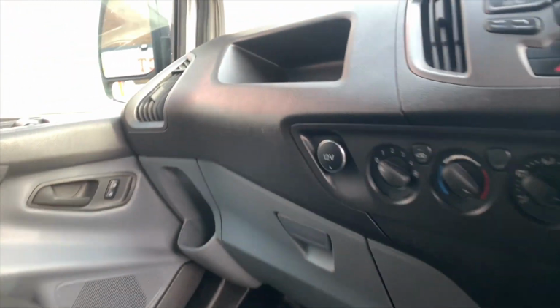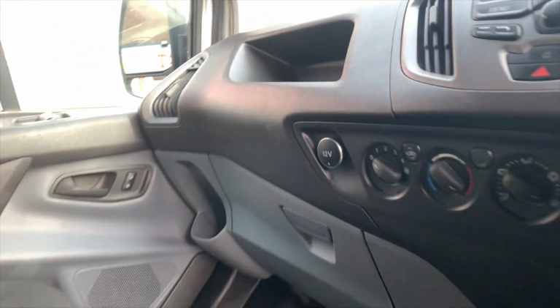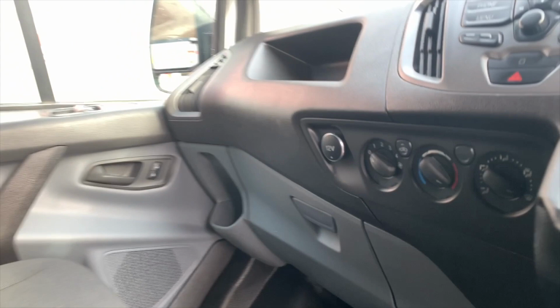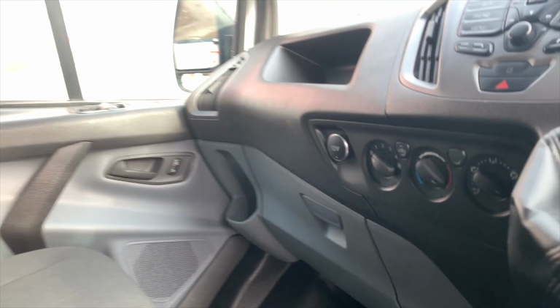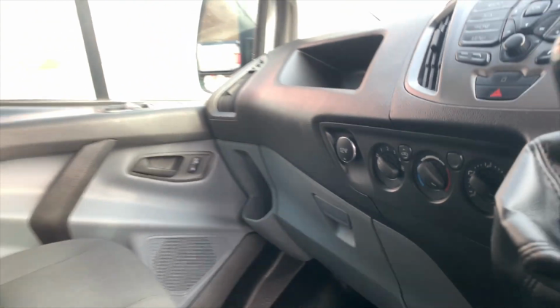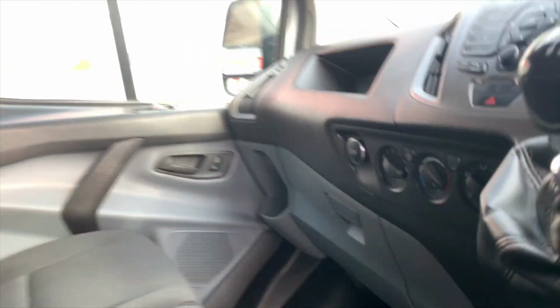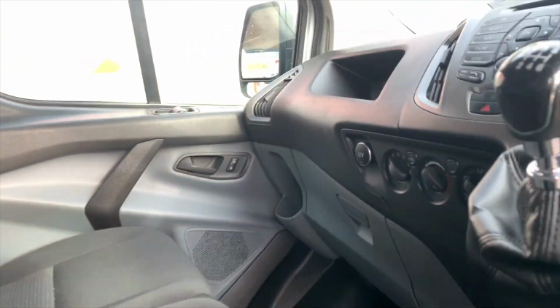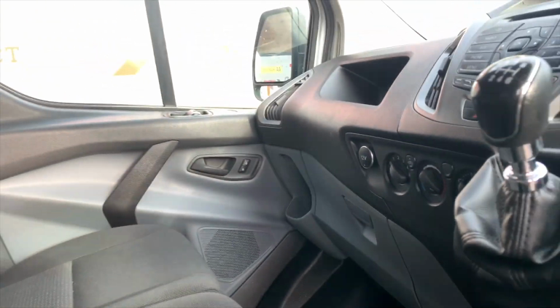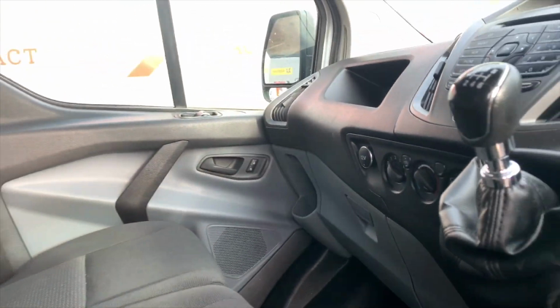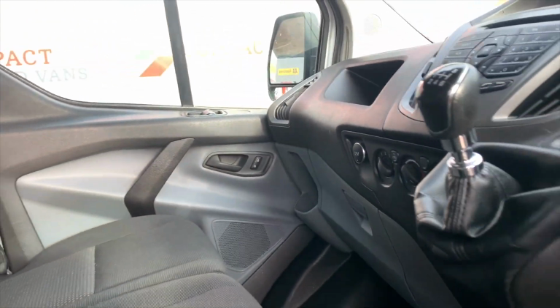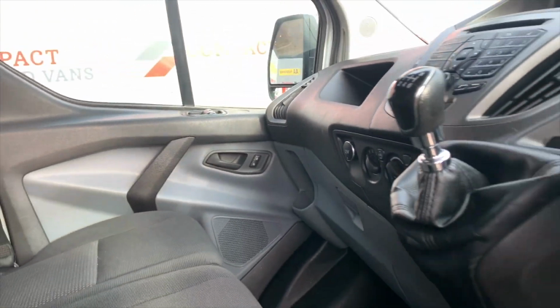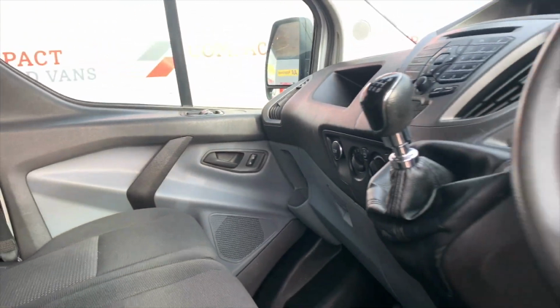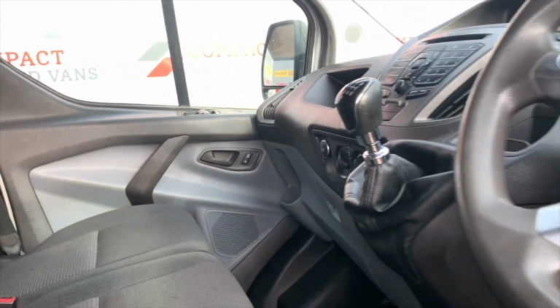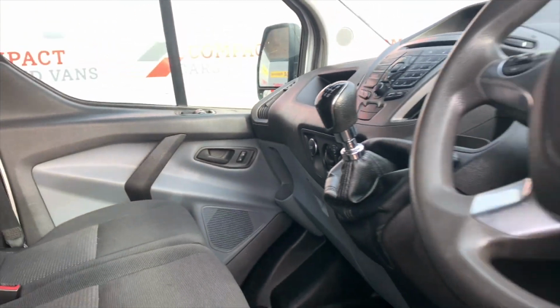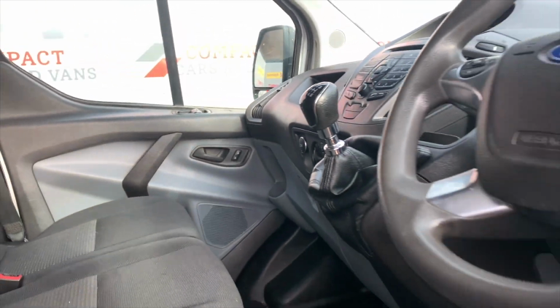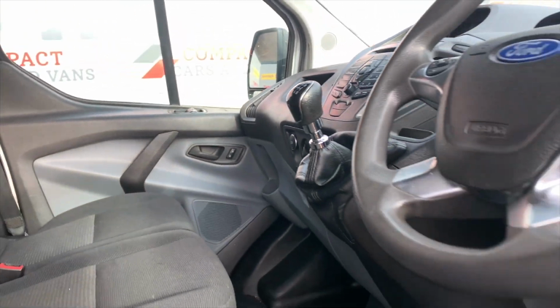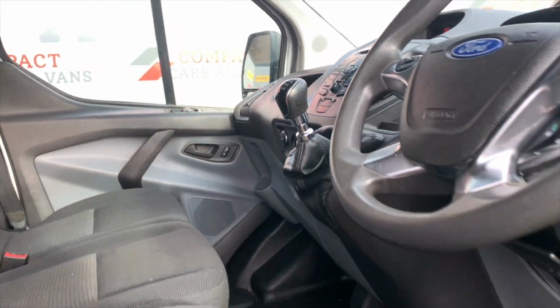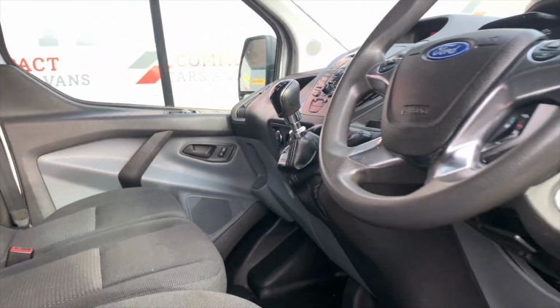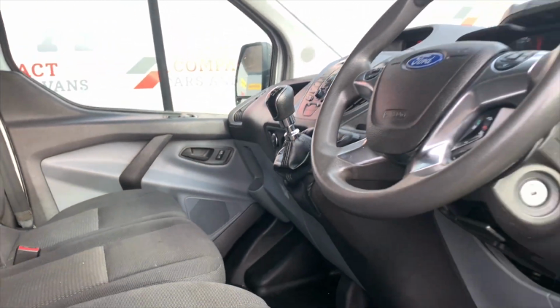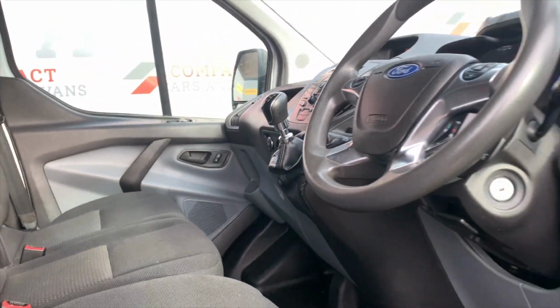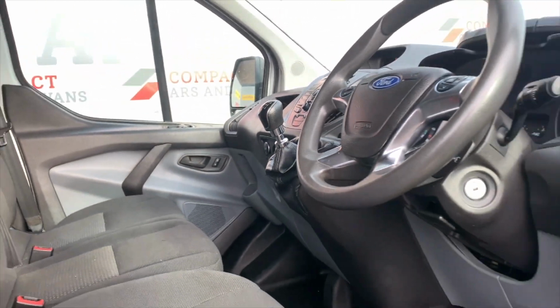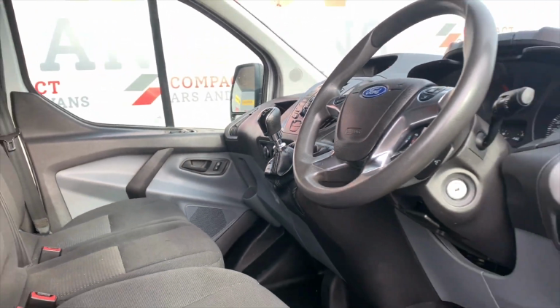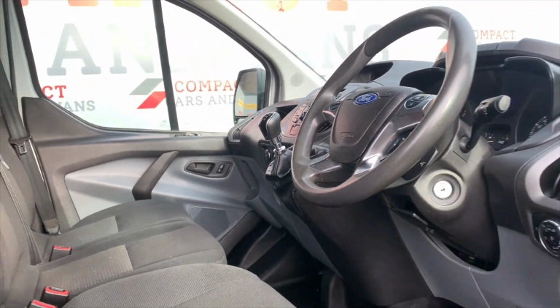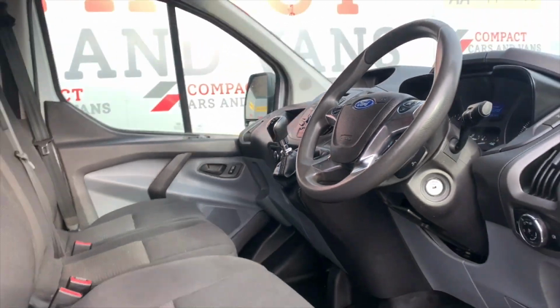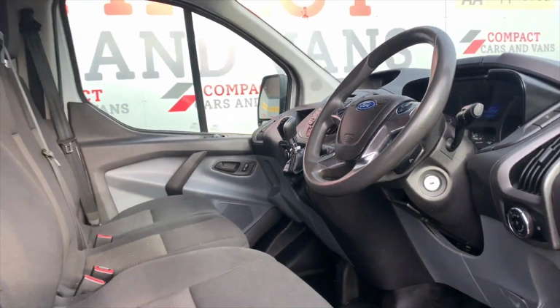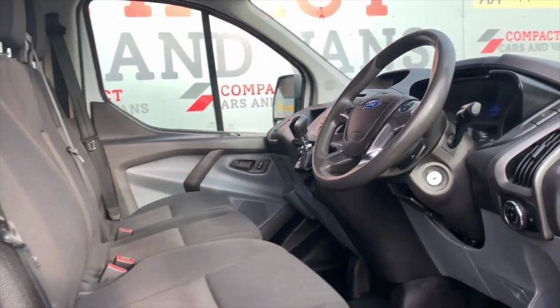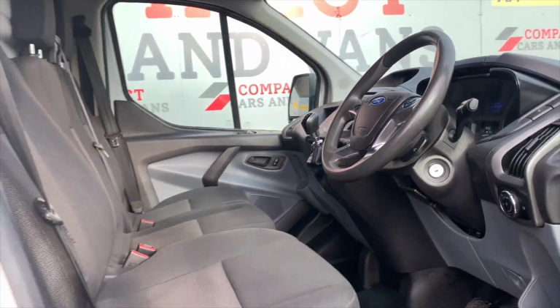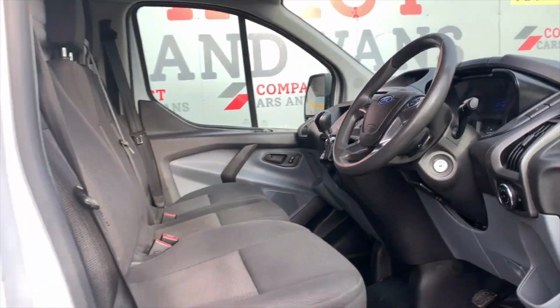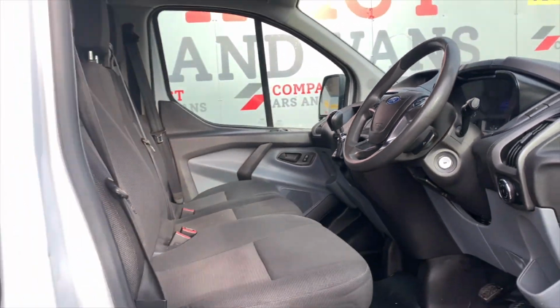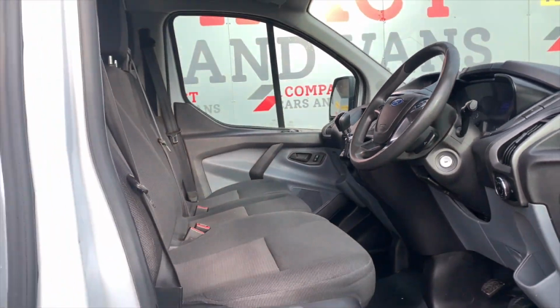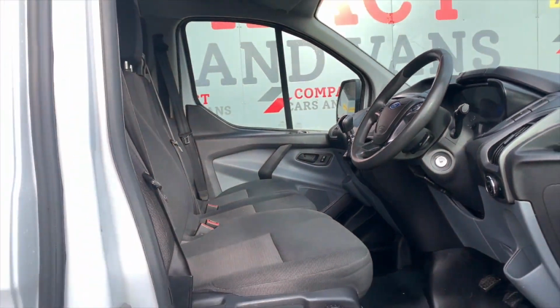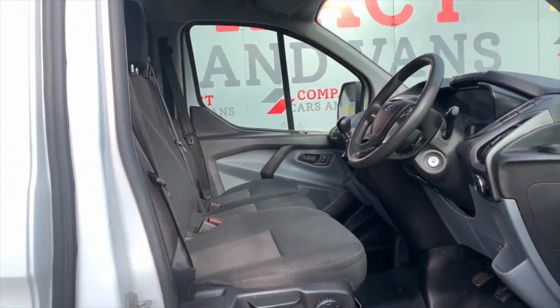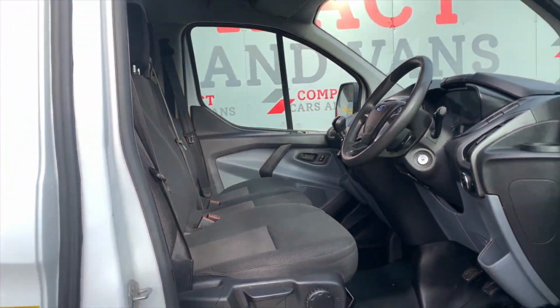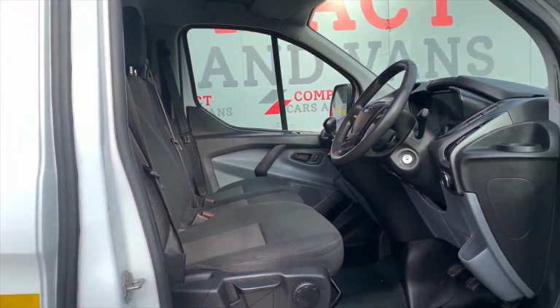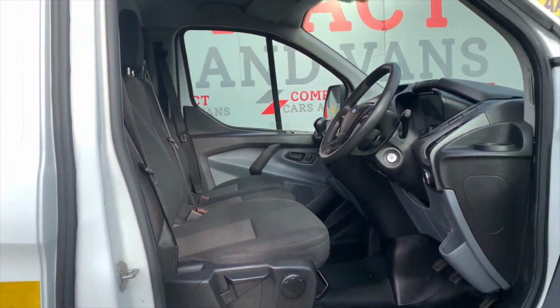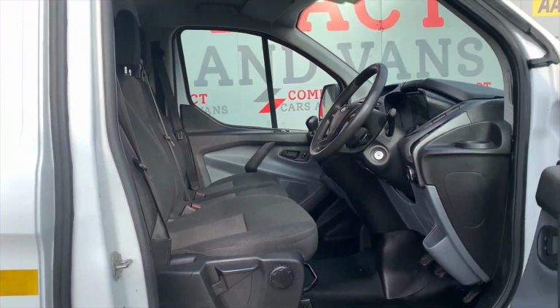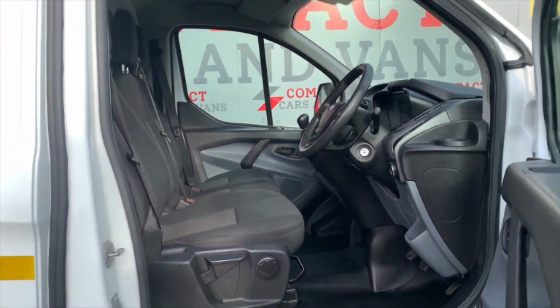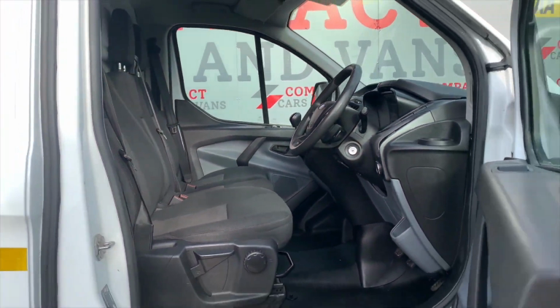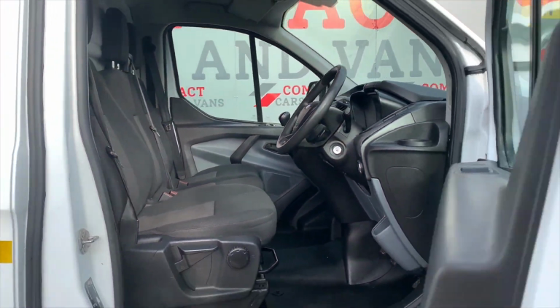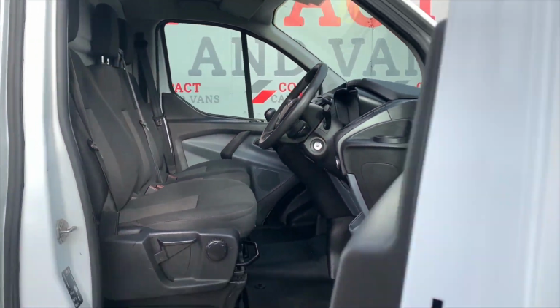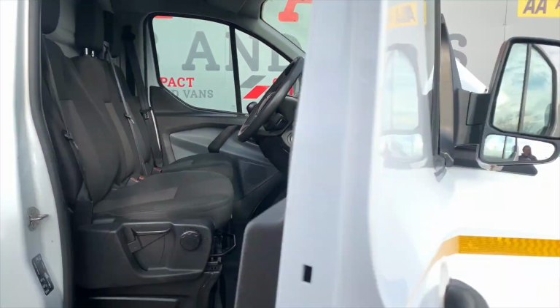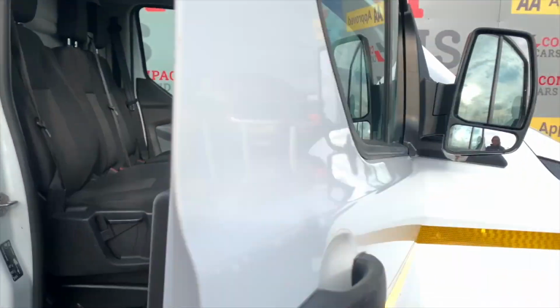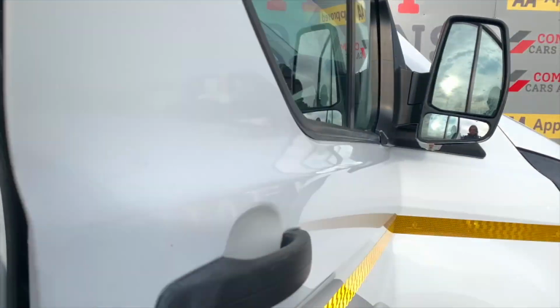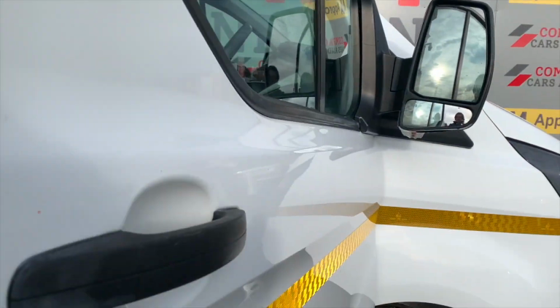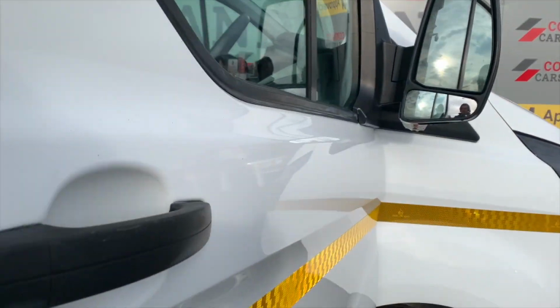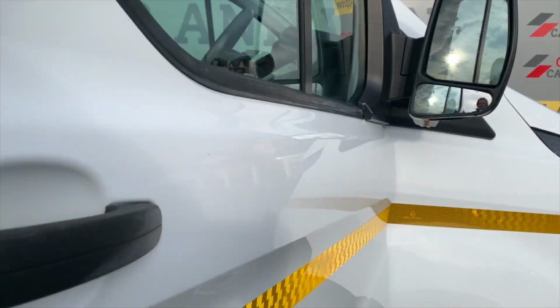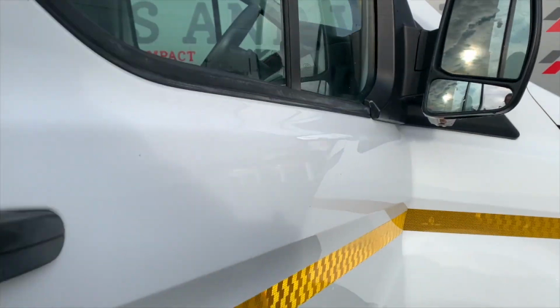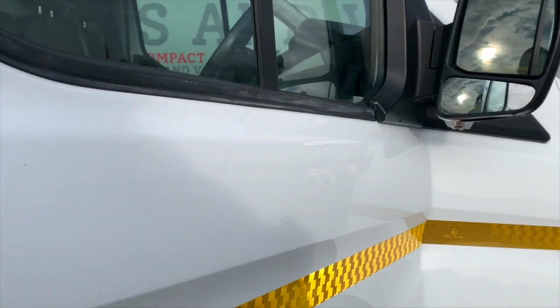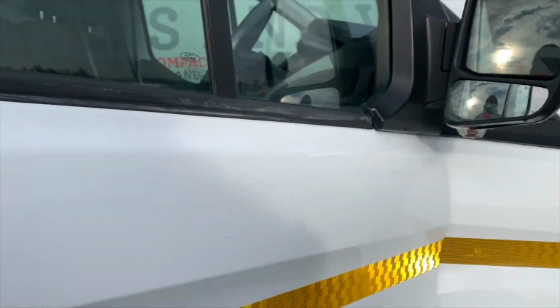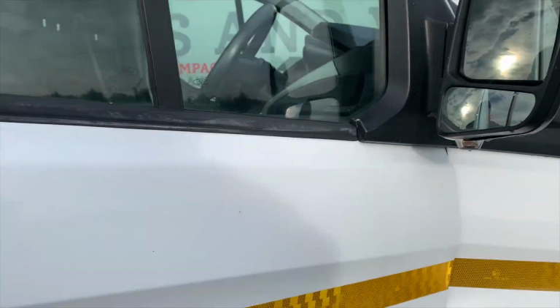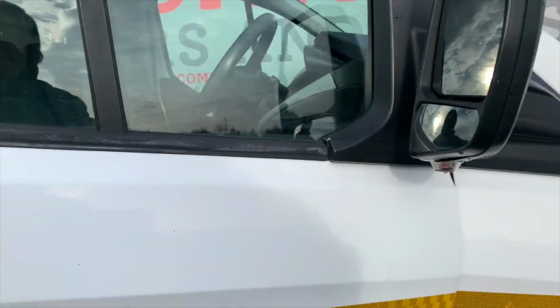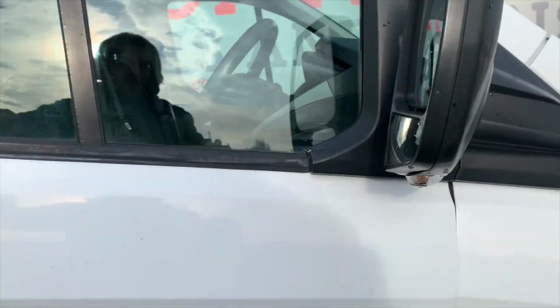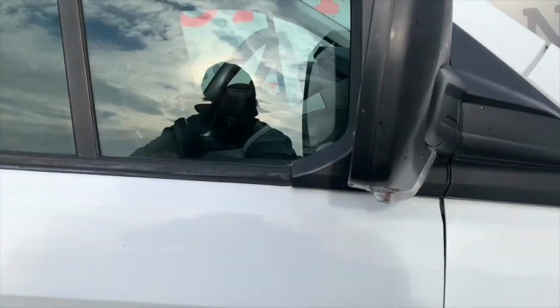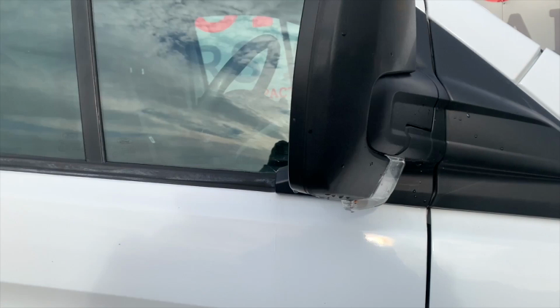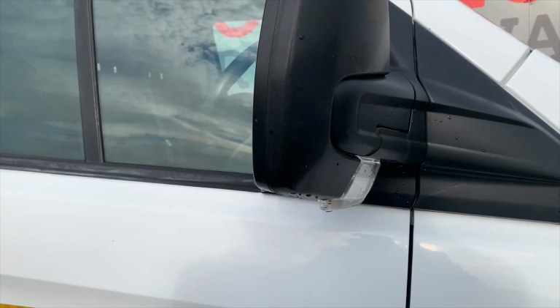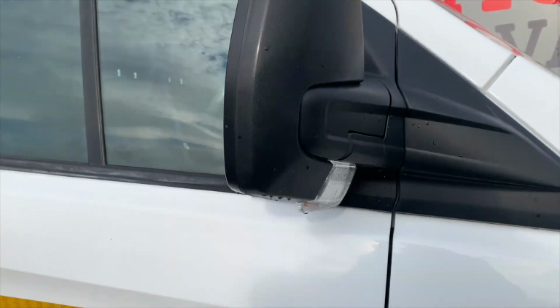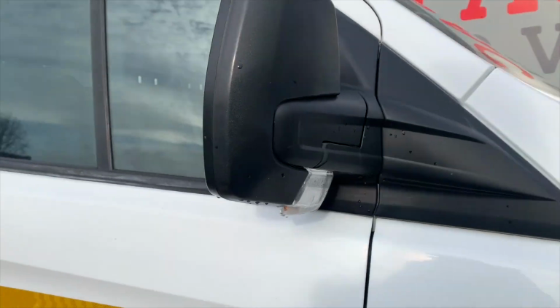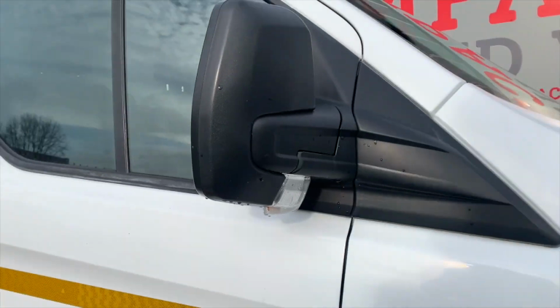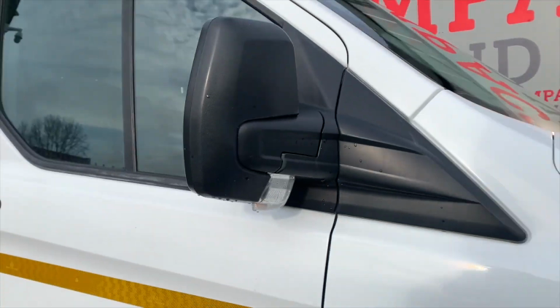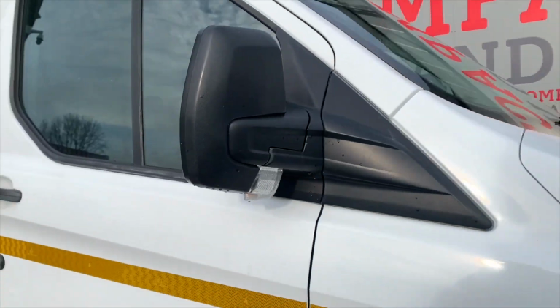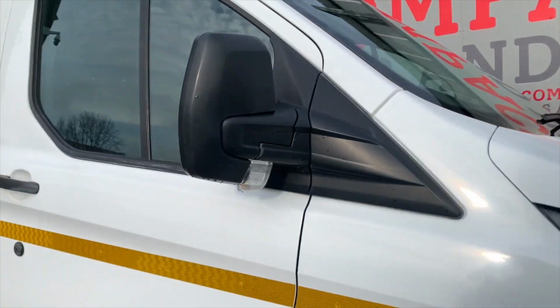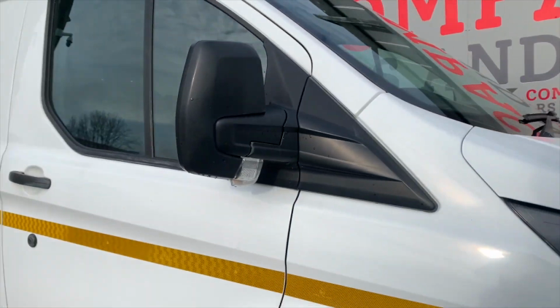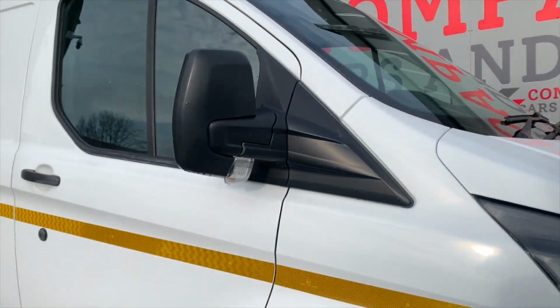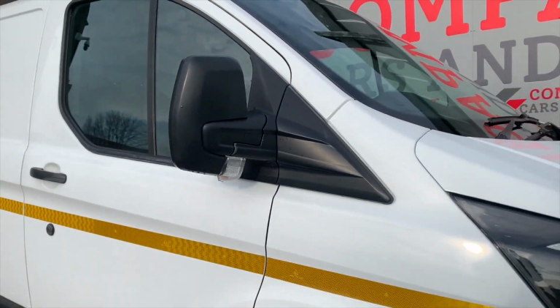If you like the look and sound of this vehicle, then pop down to Compact Cars and Vans to give yourself a look, or give us a call to book yourself a test drive.